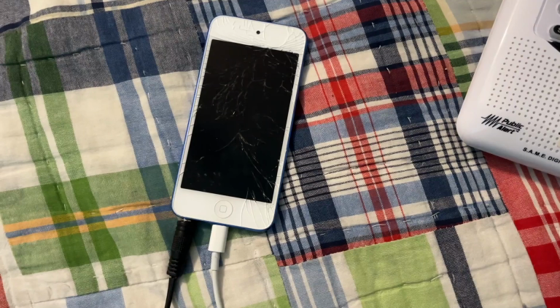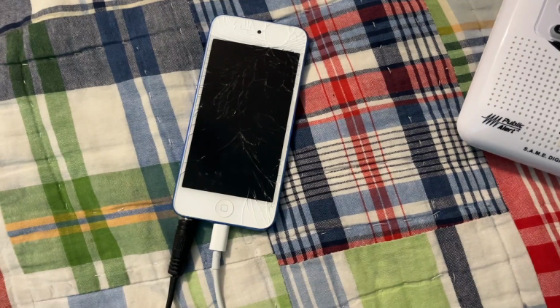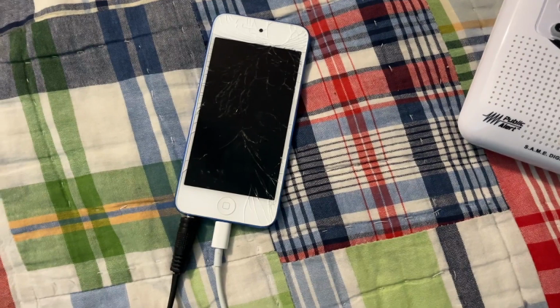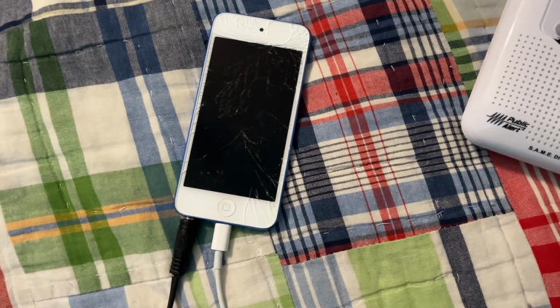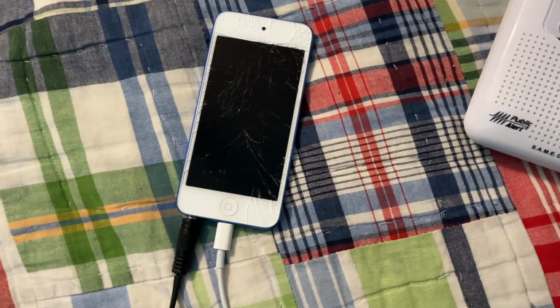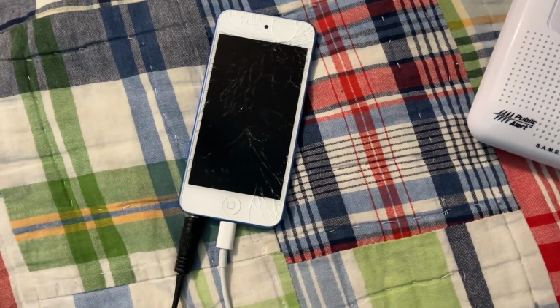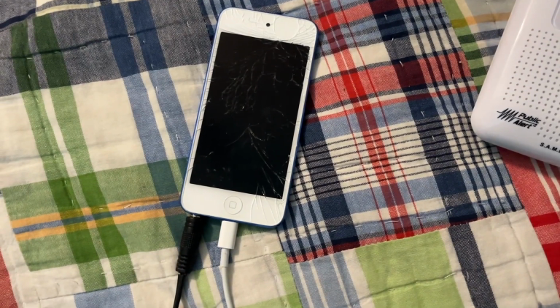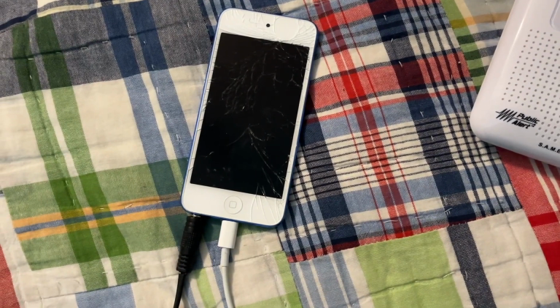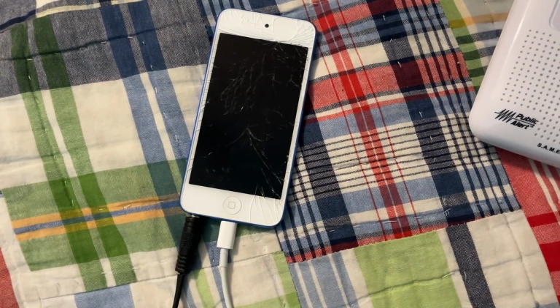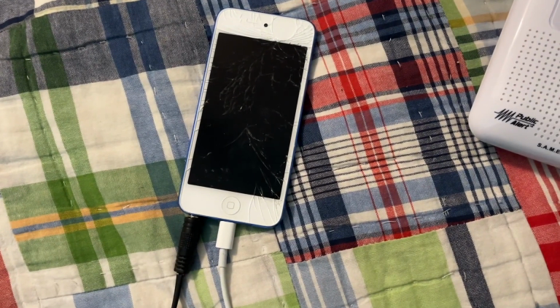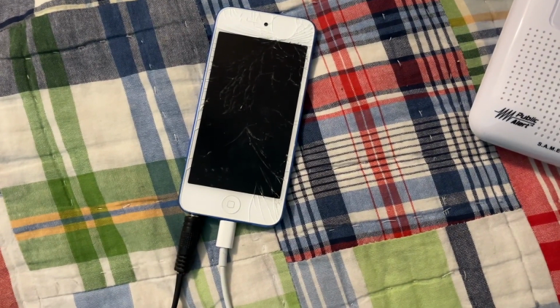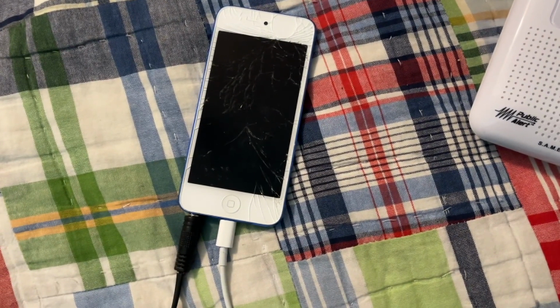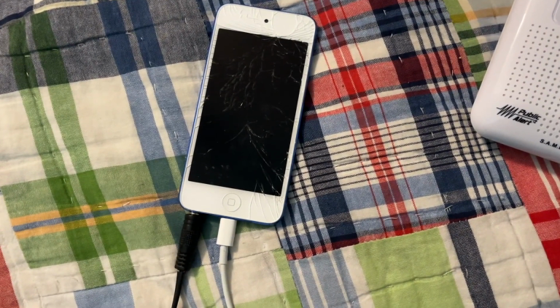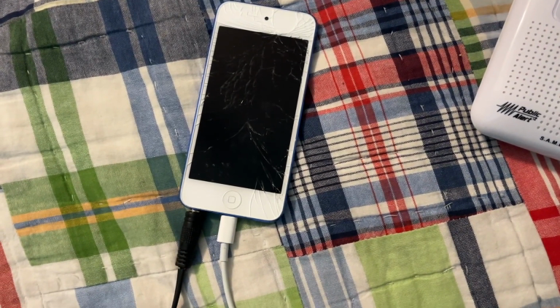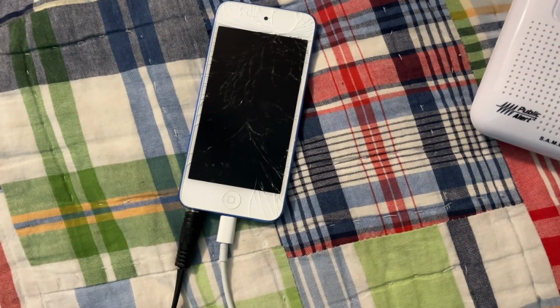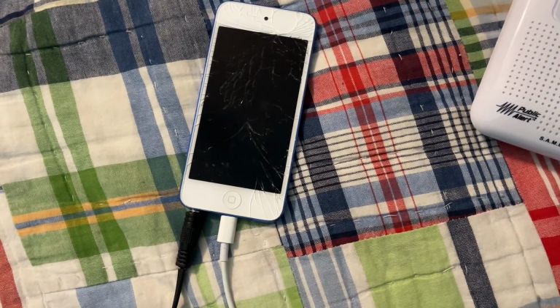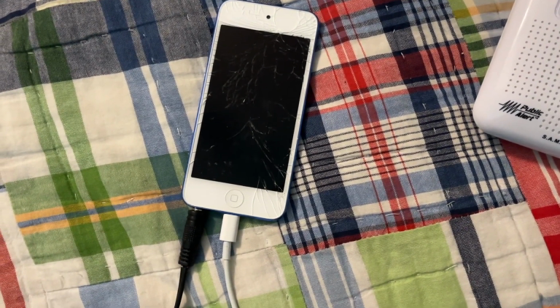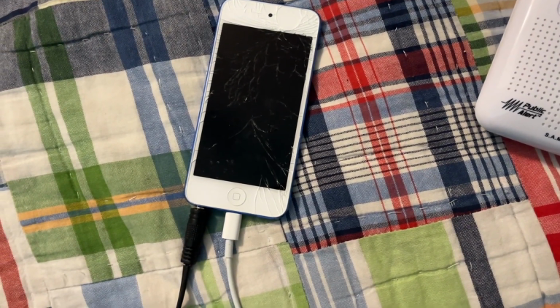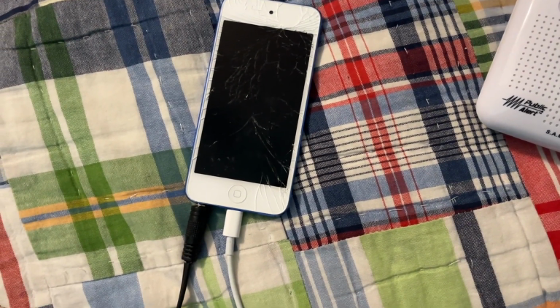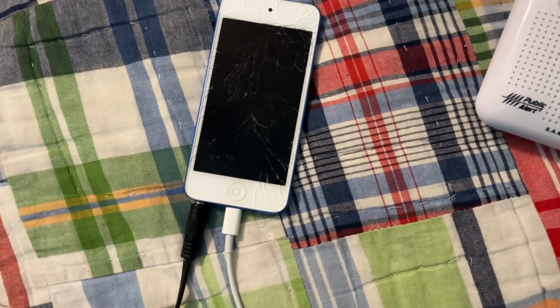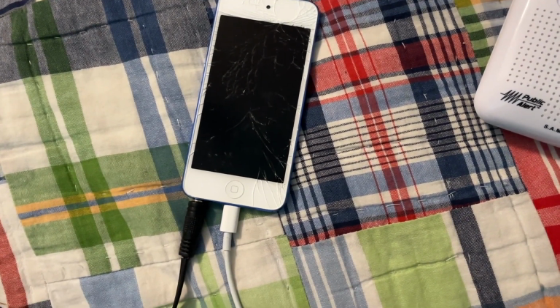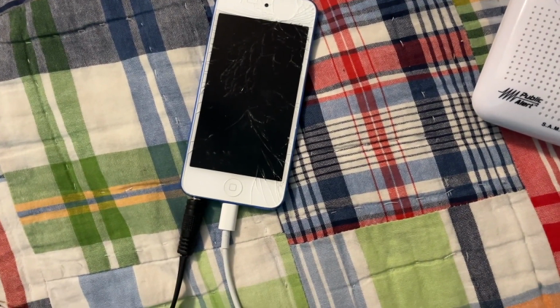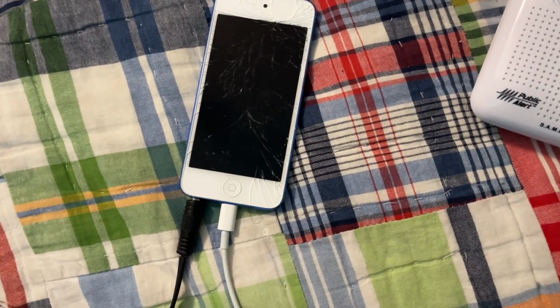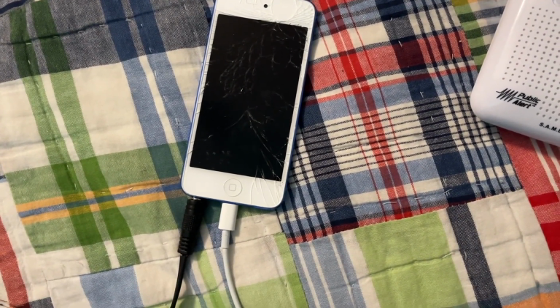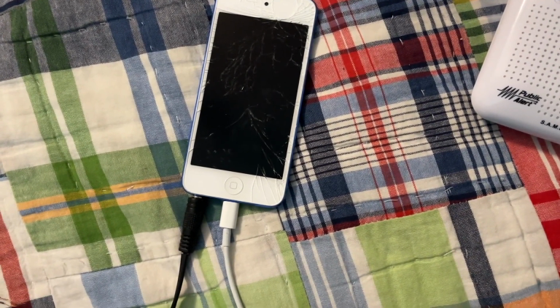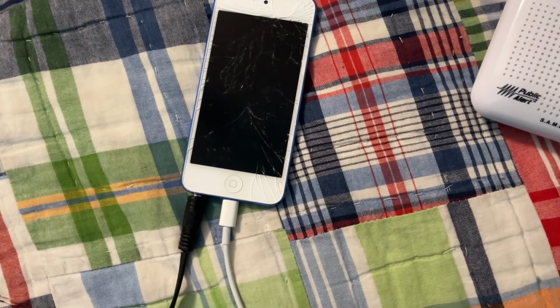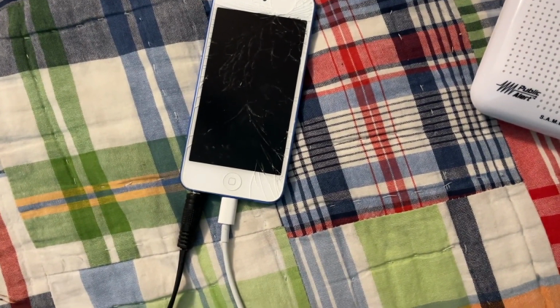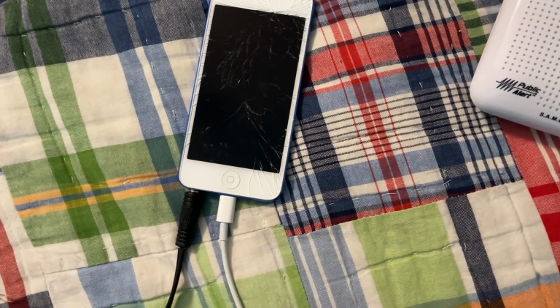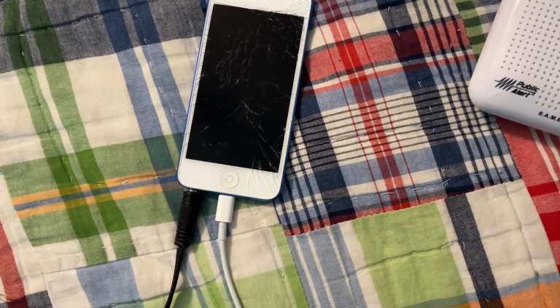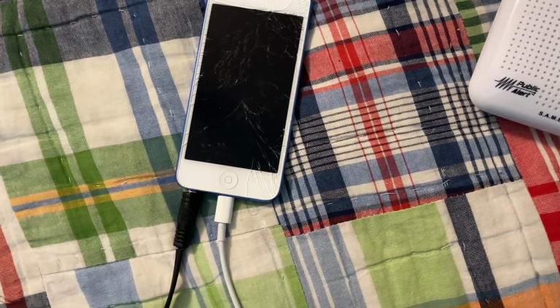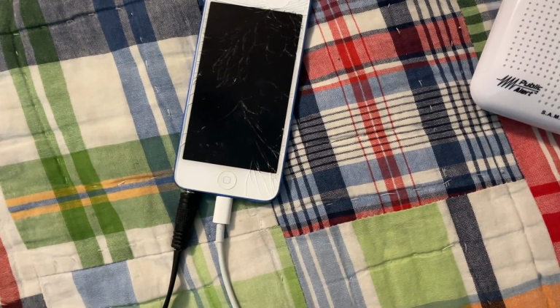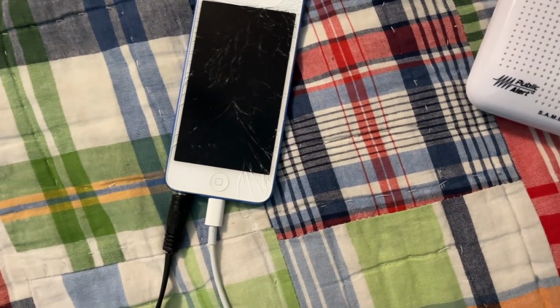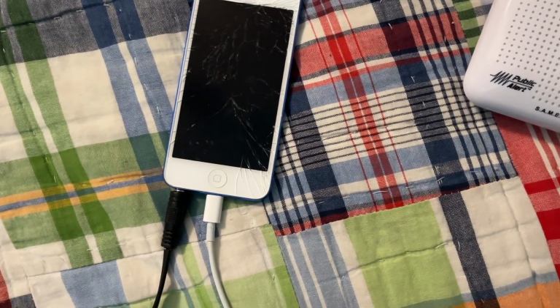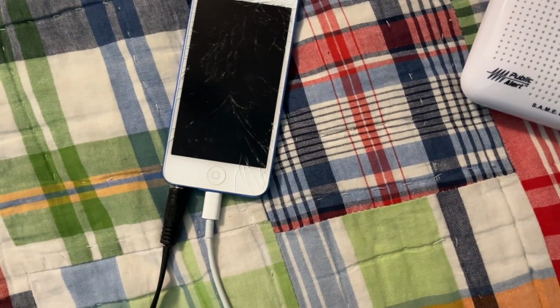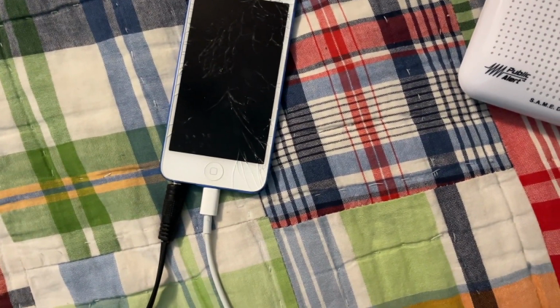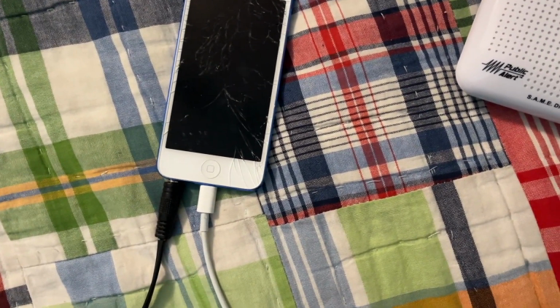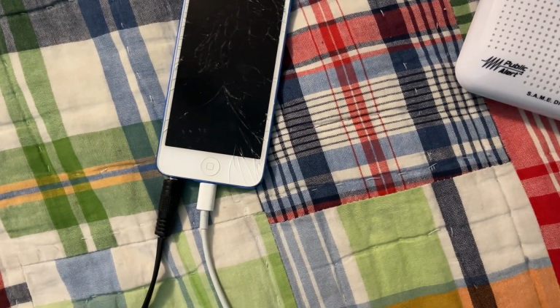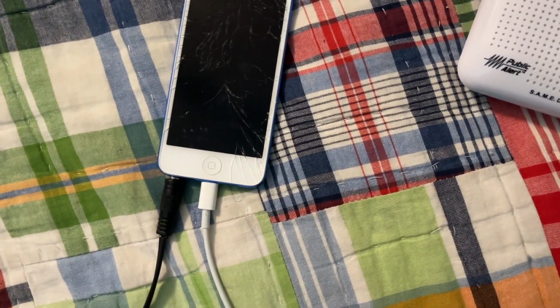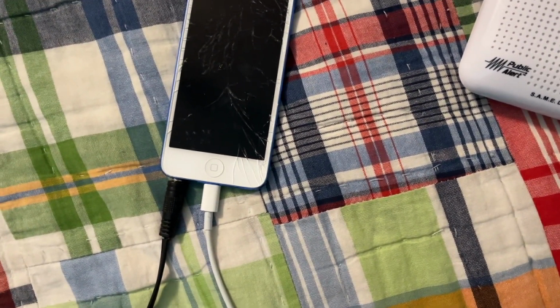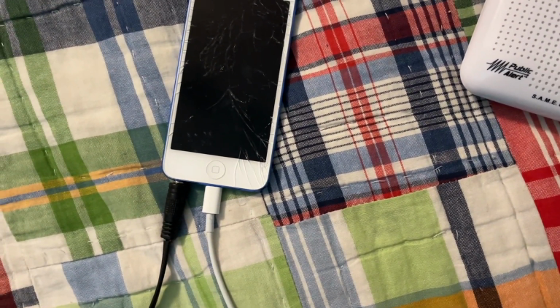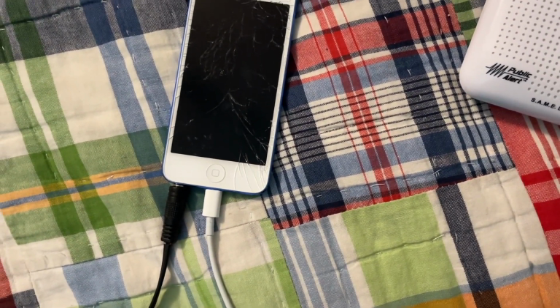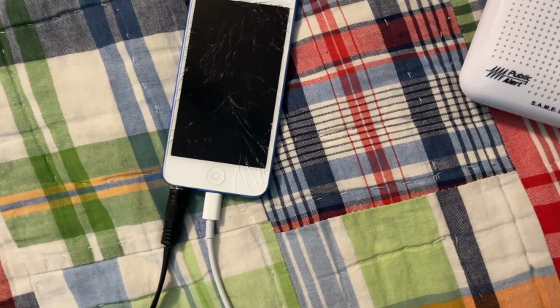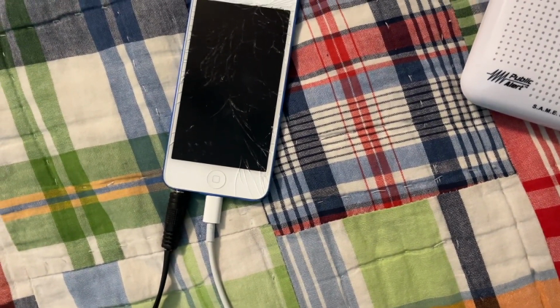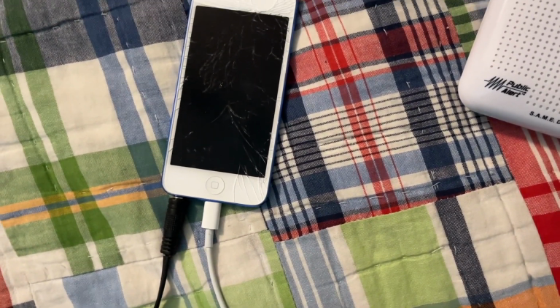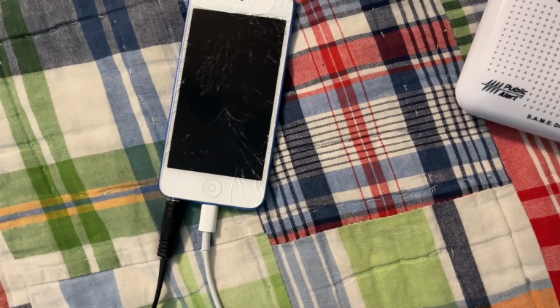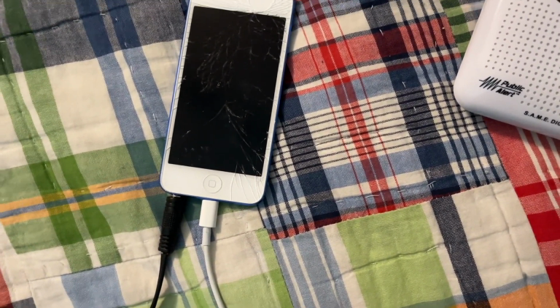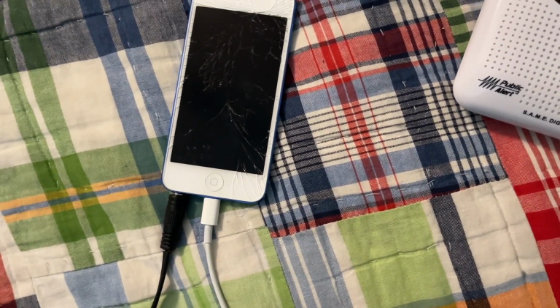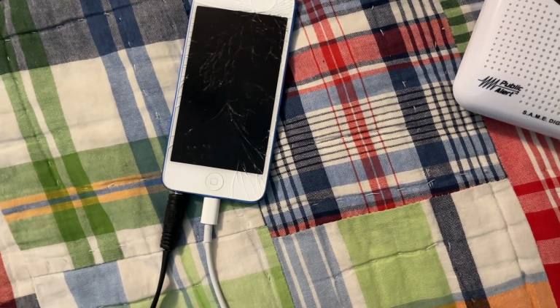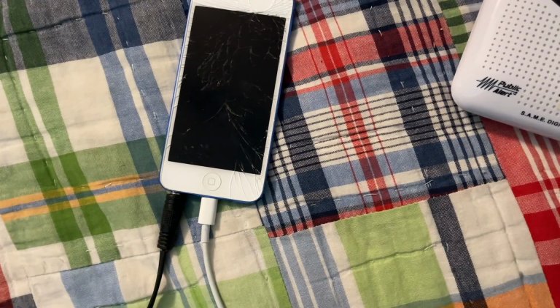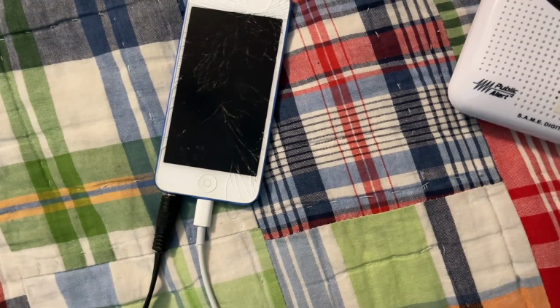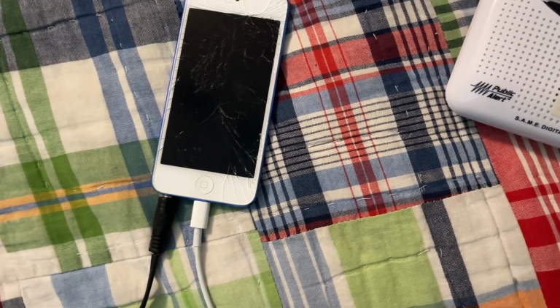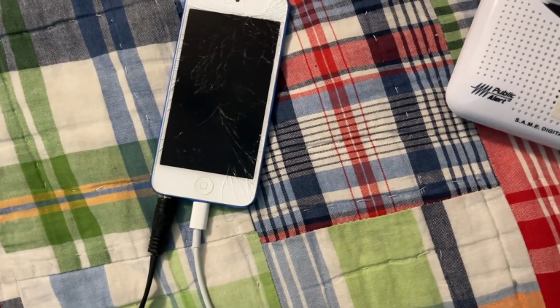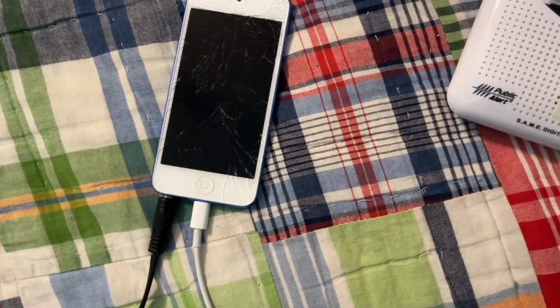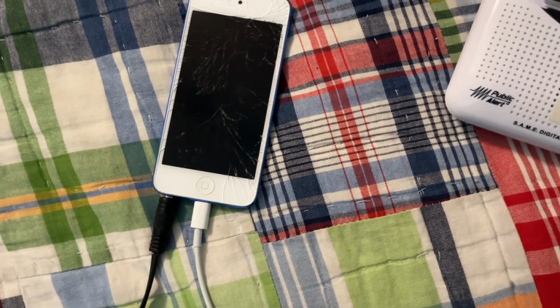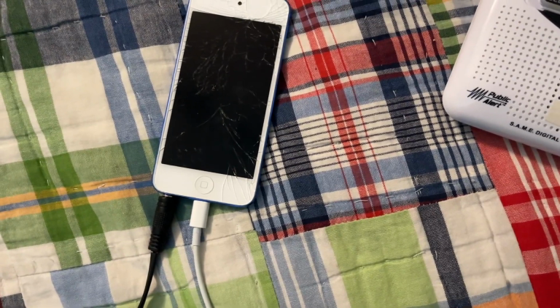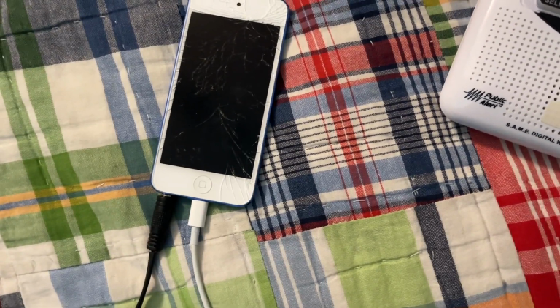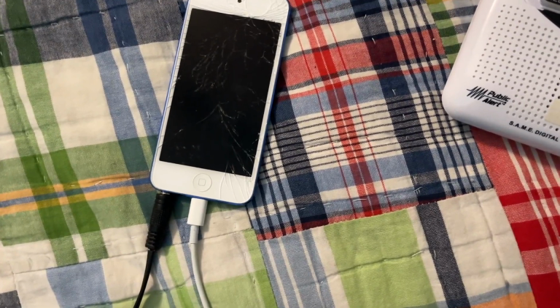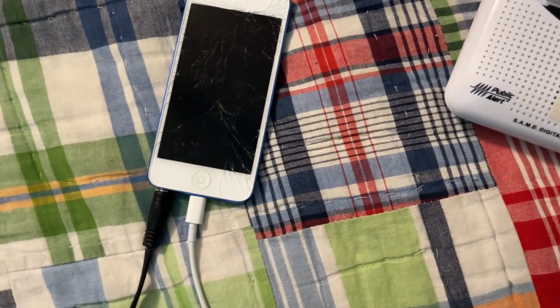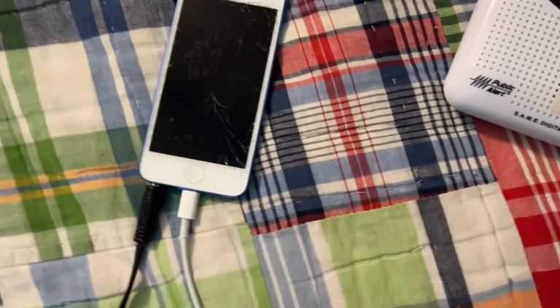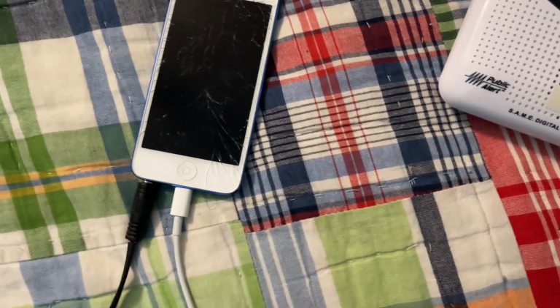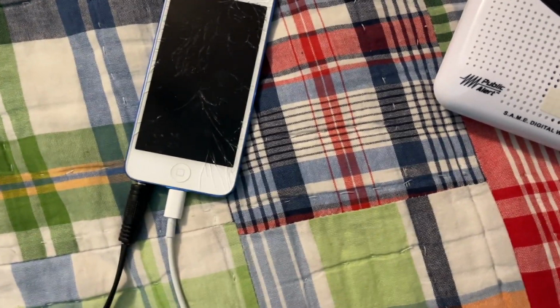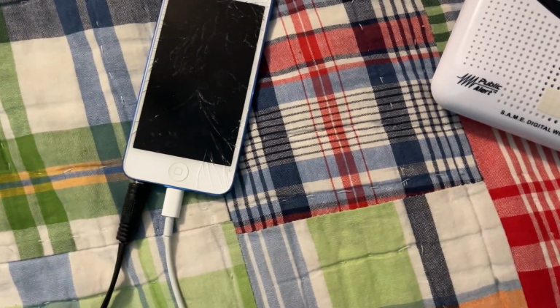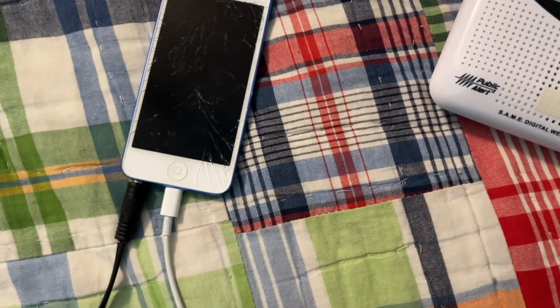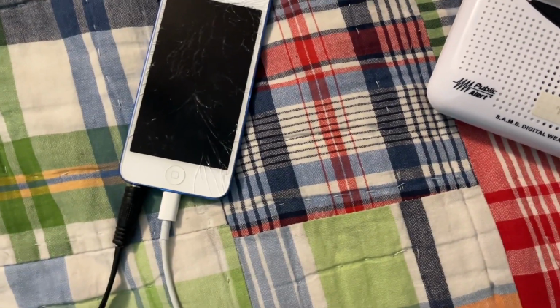Last year I found out an easier way to activate your weather radios. So how do you do that?